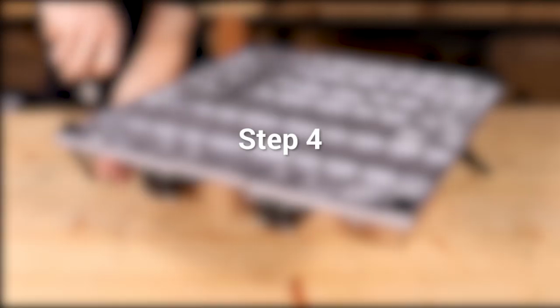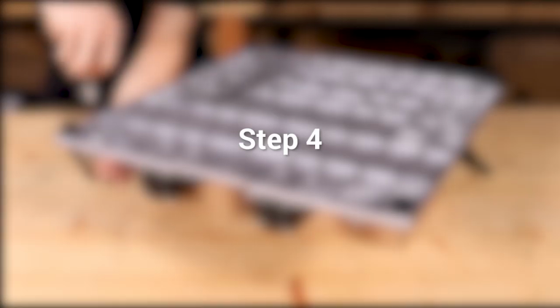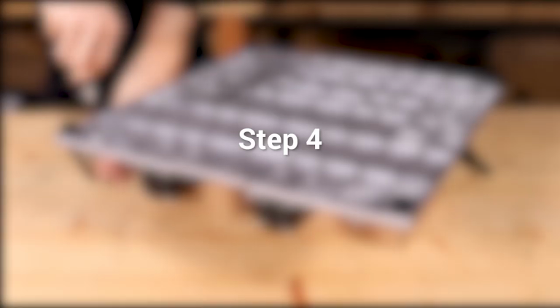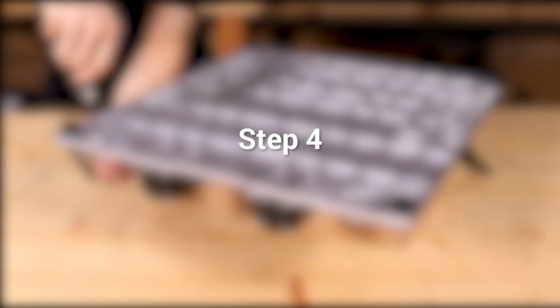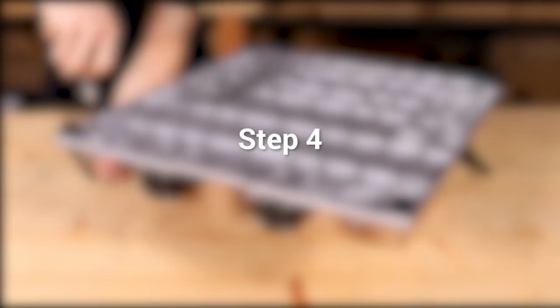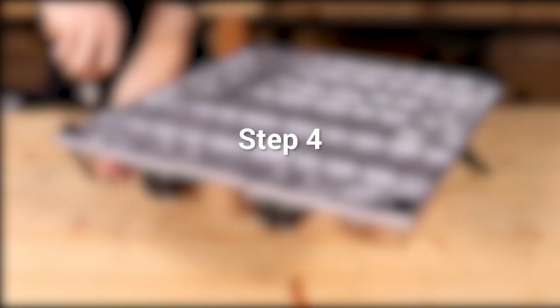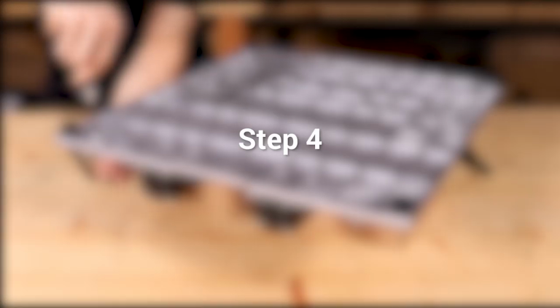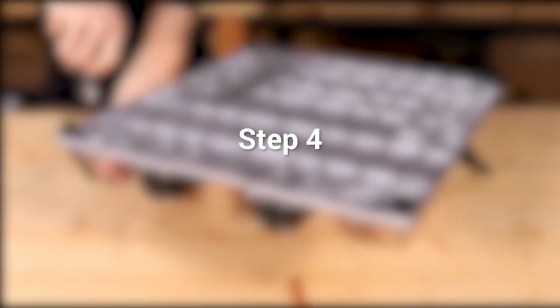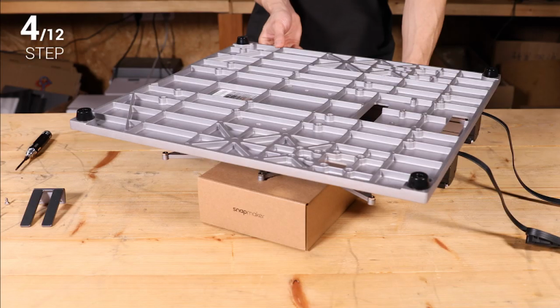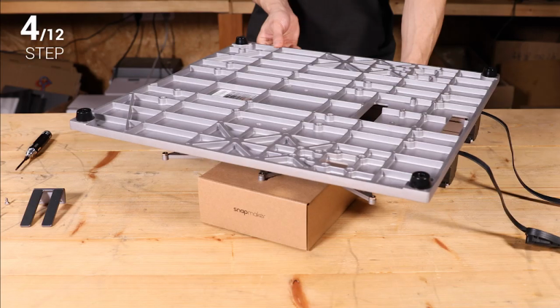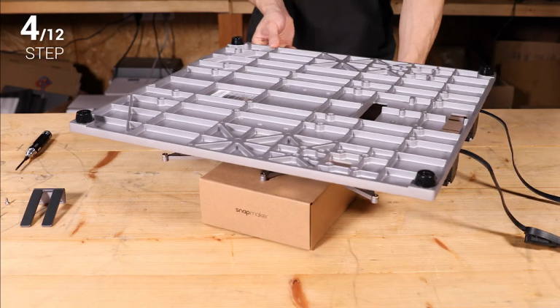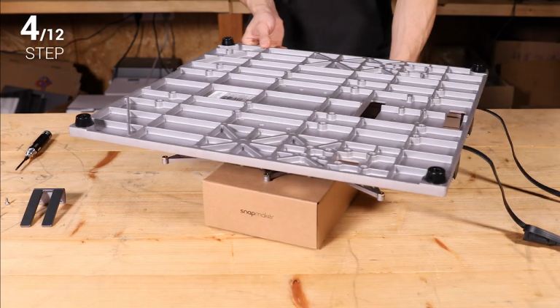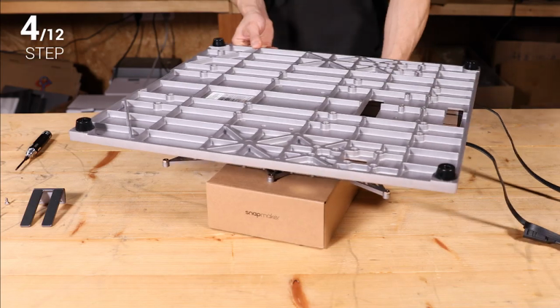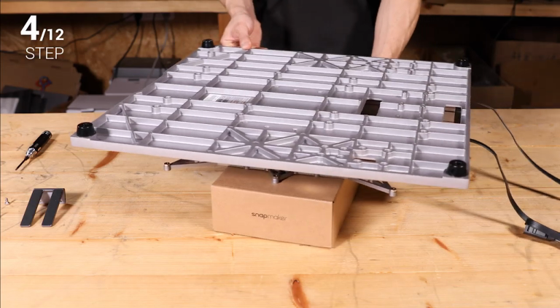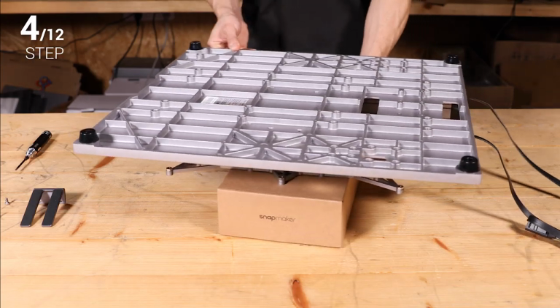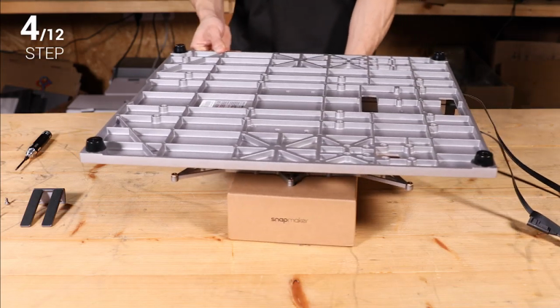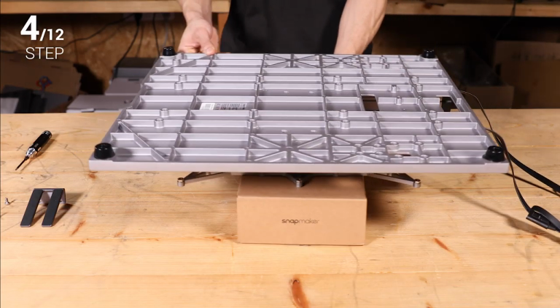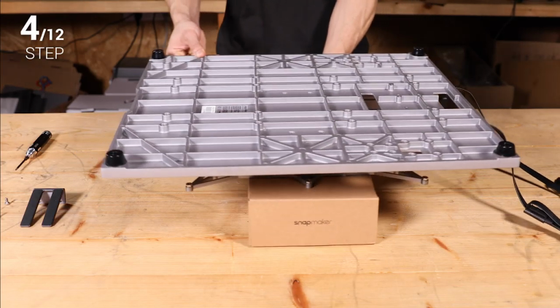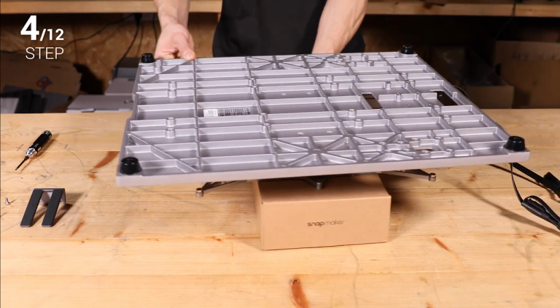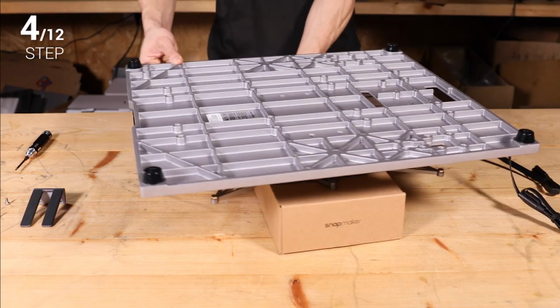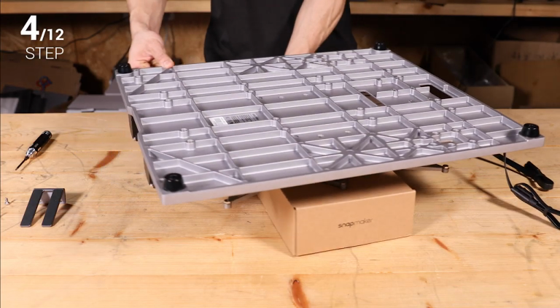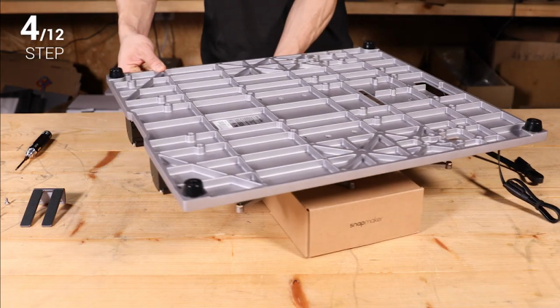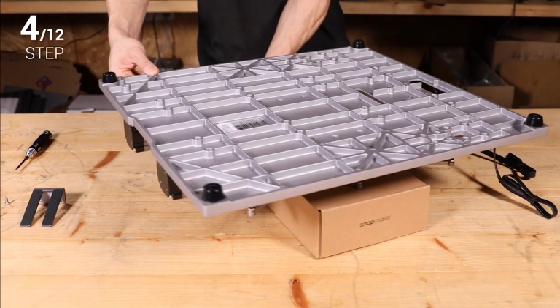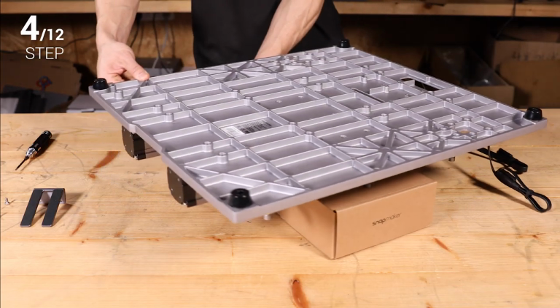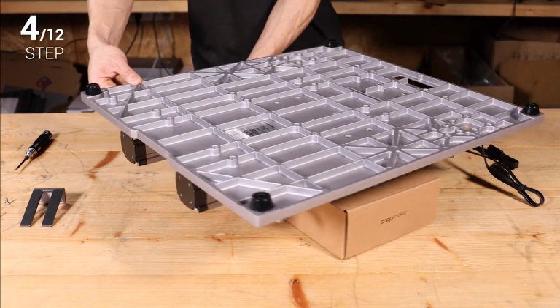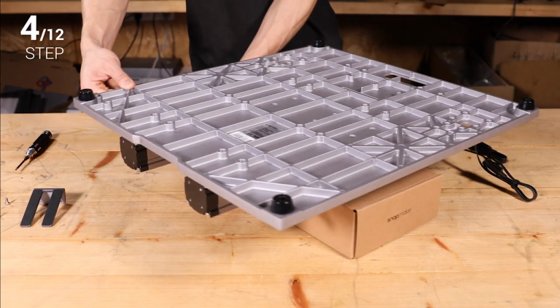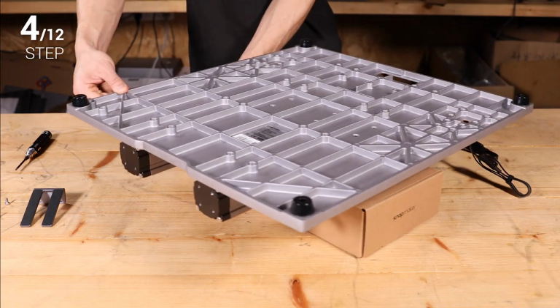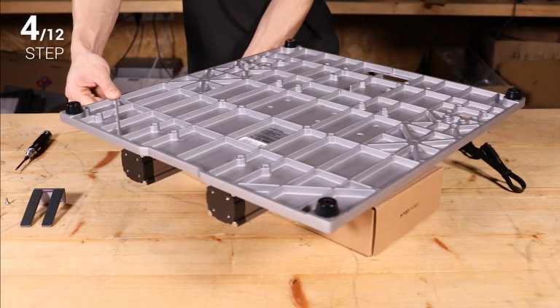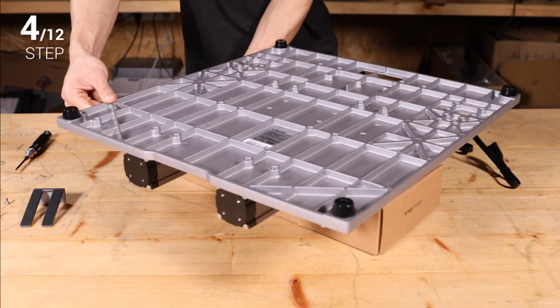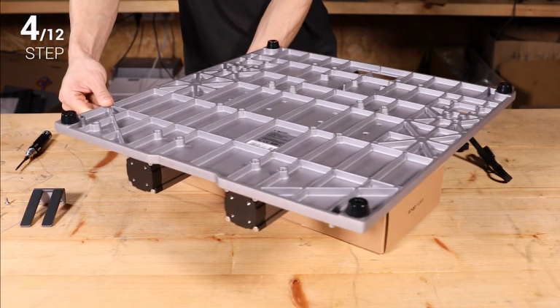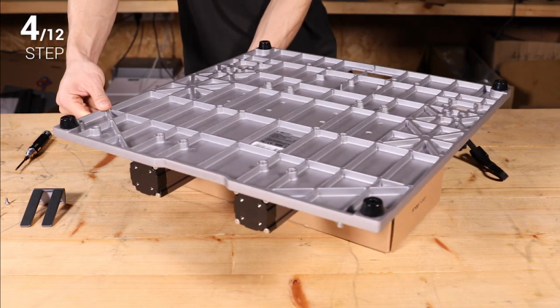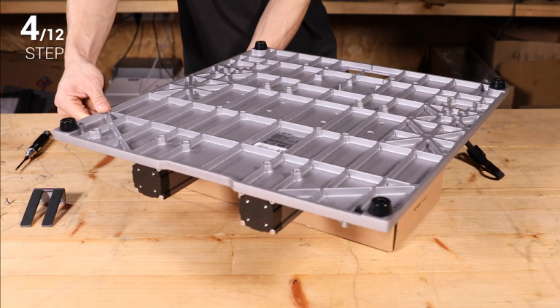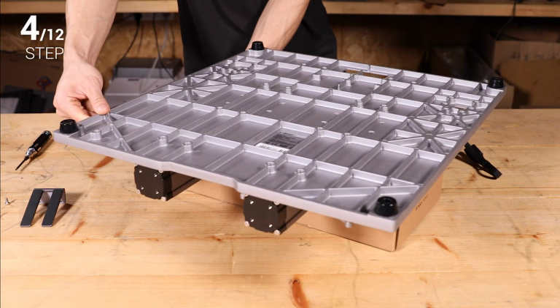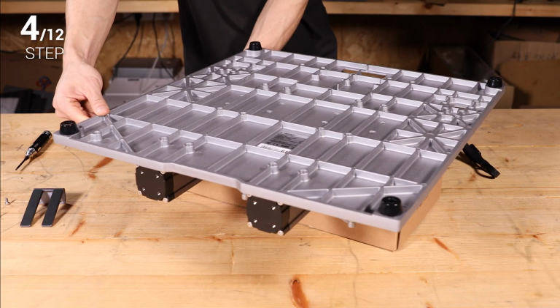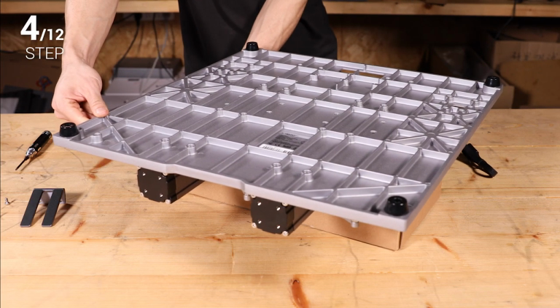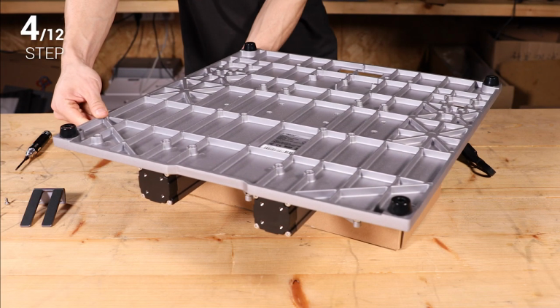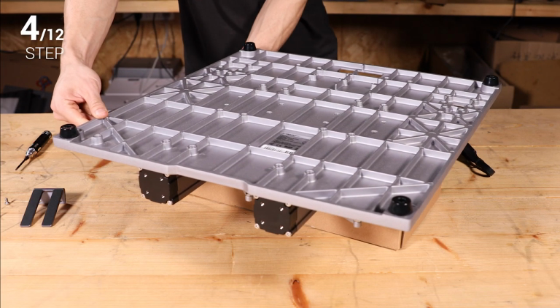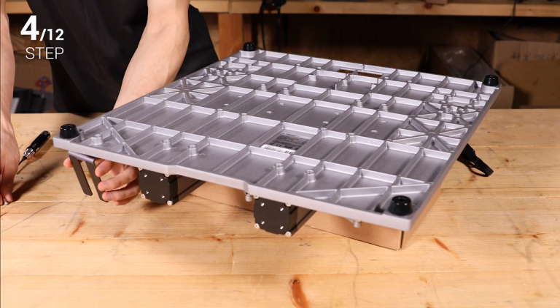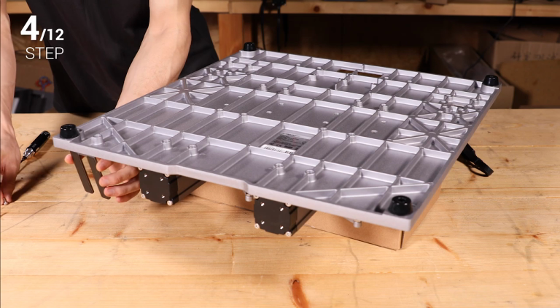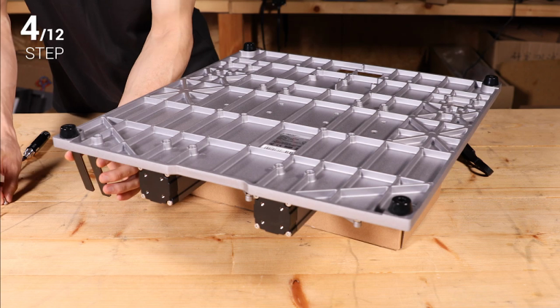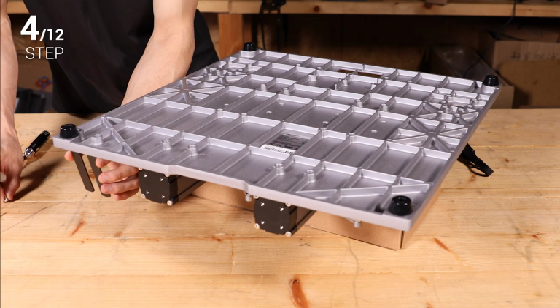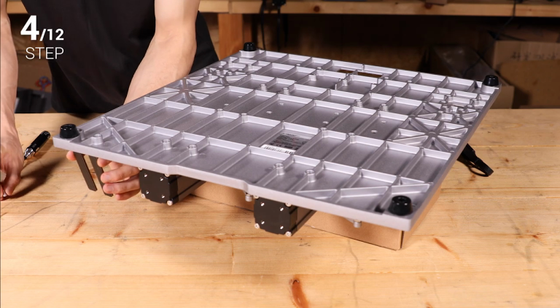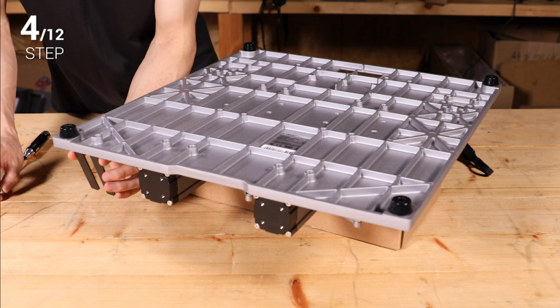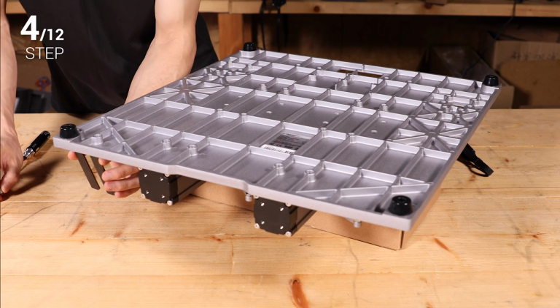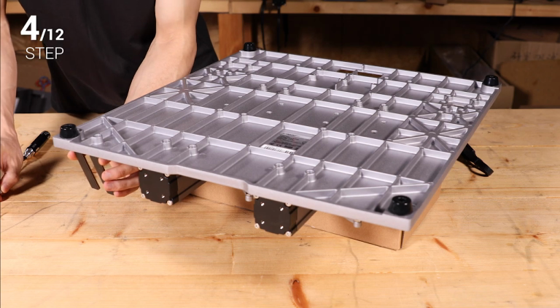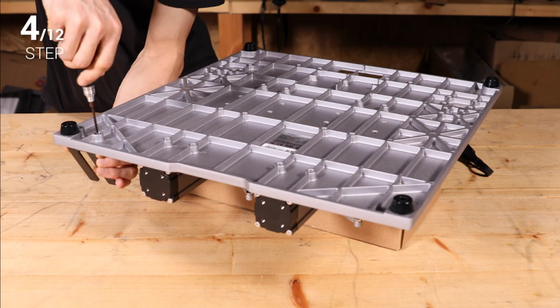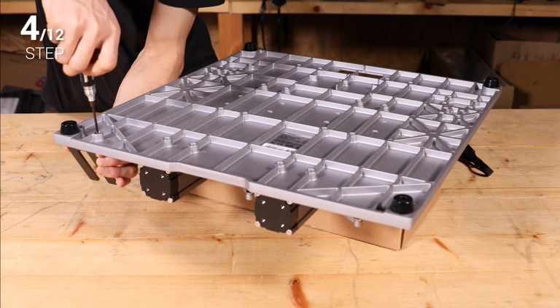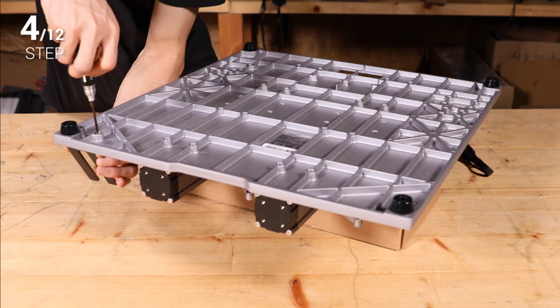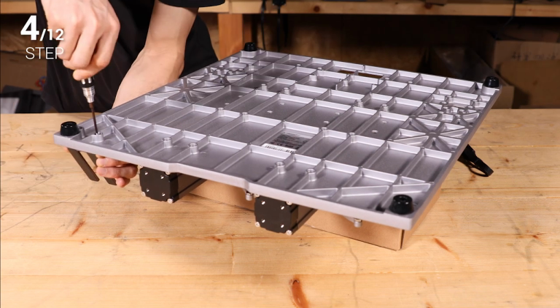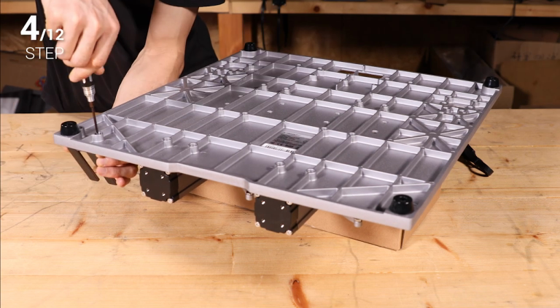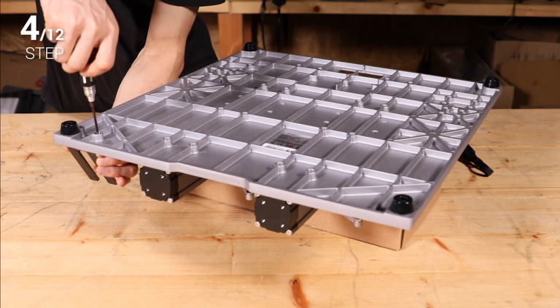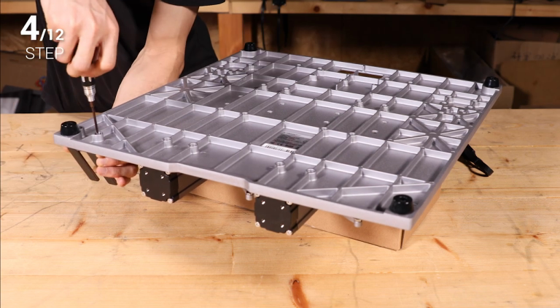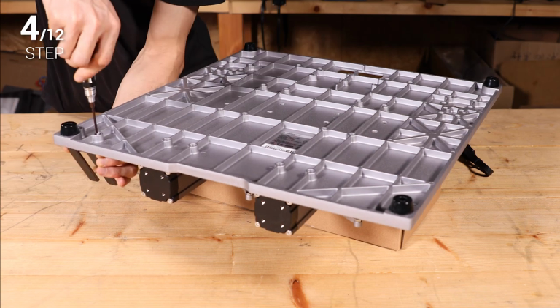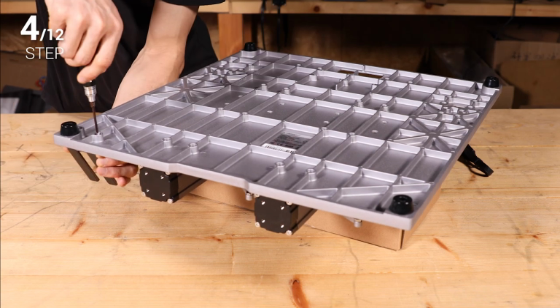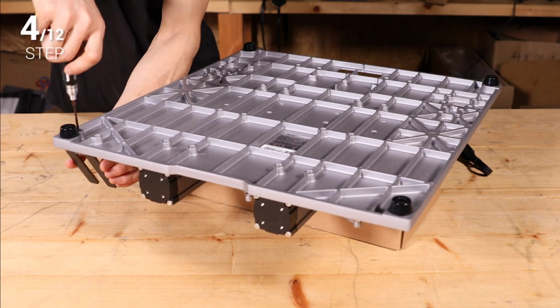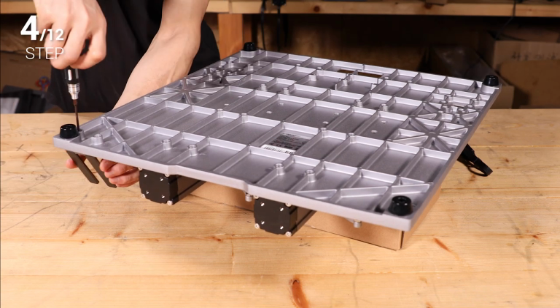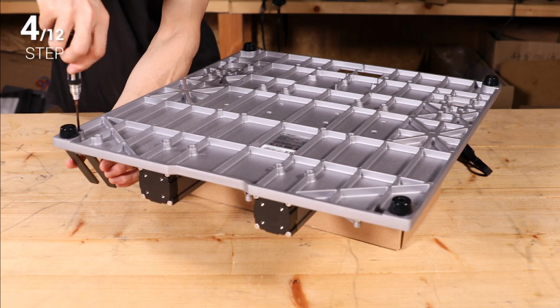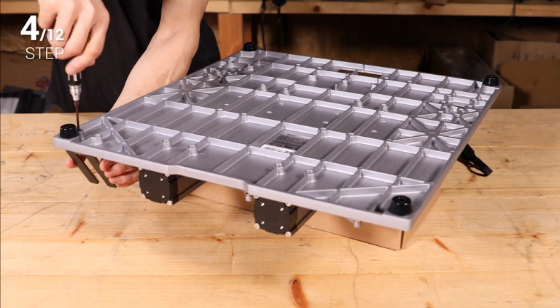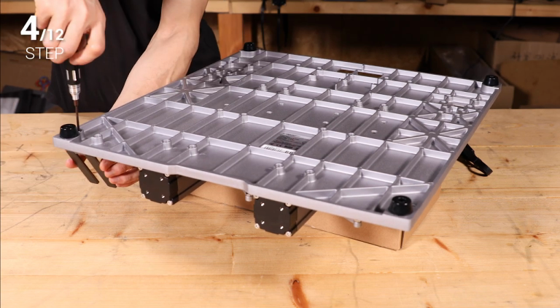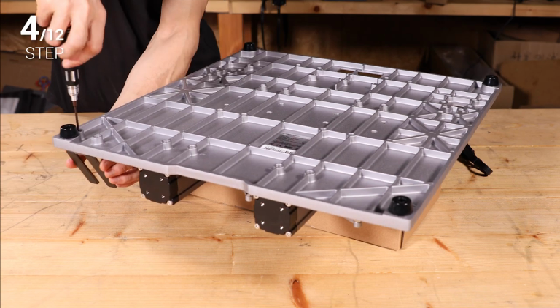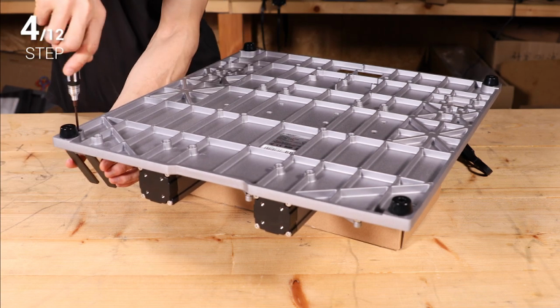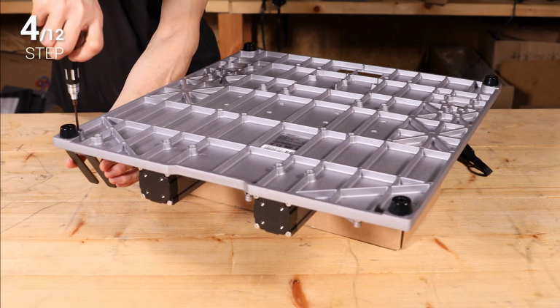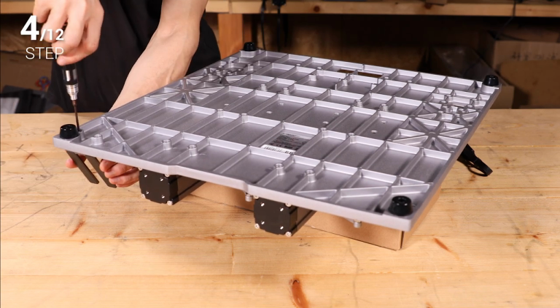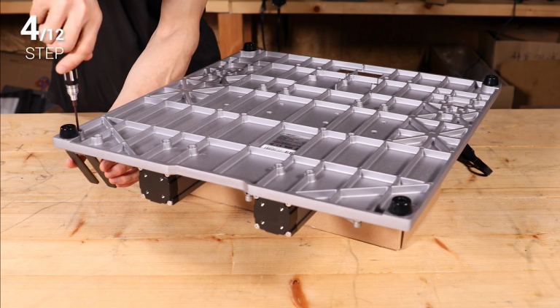Step 4: Install the touchscreen holder with two M4 x 8 screws. Take note of its direction and position.